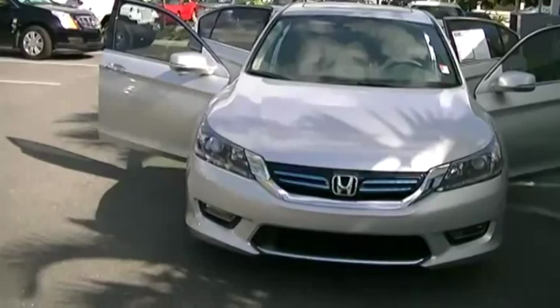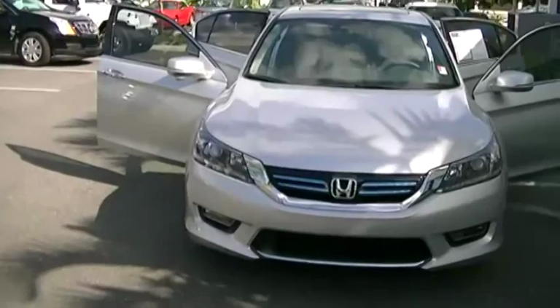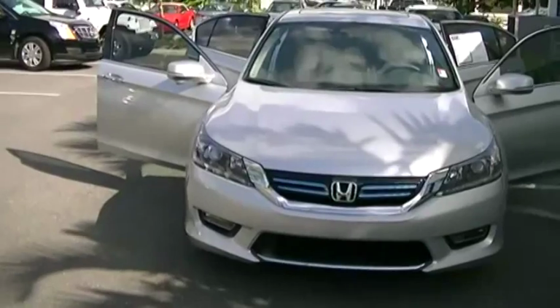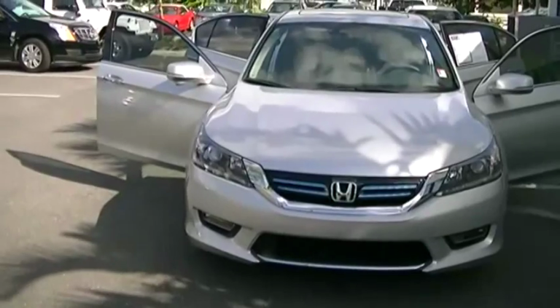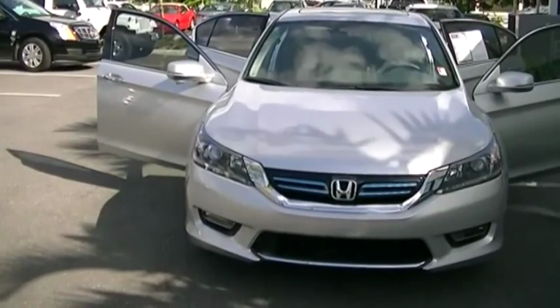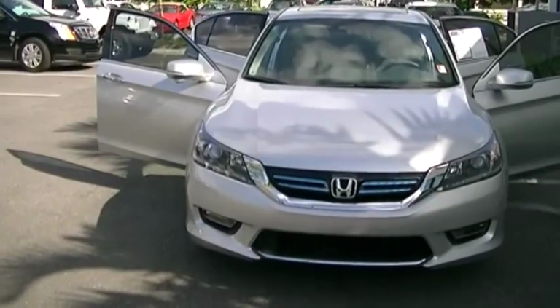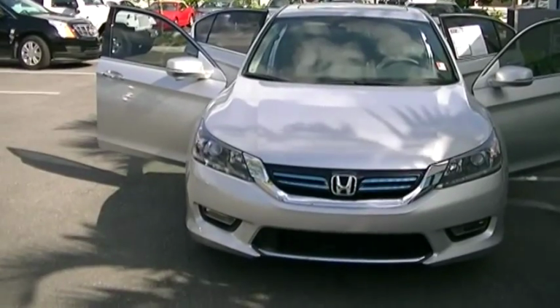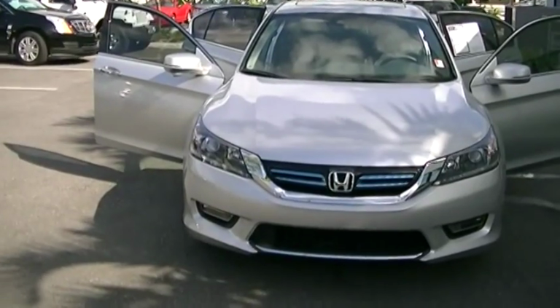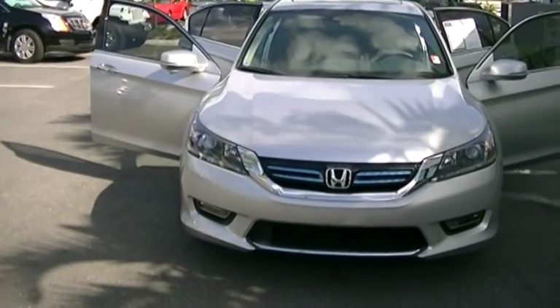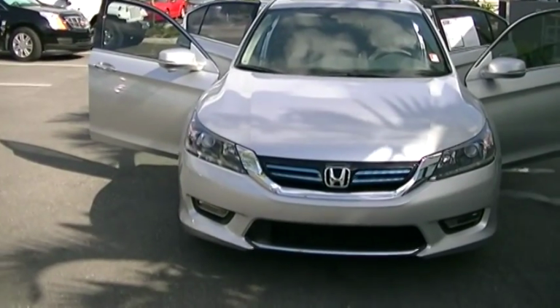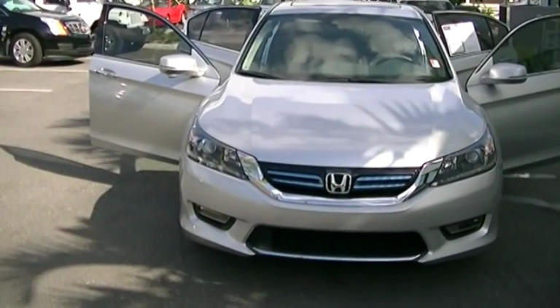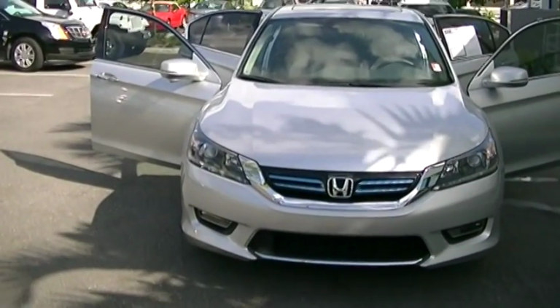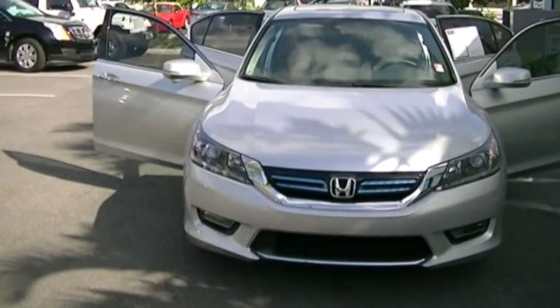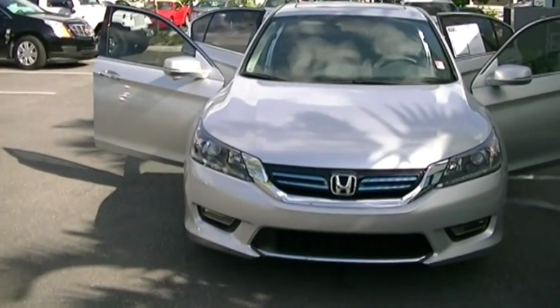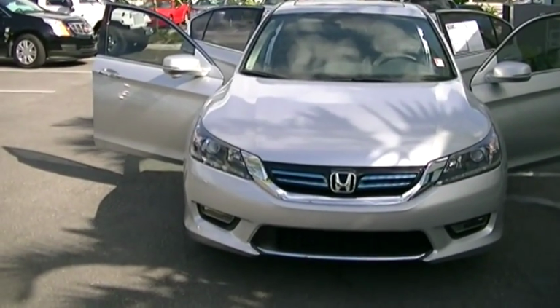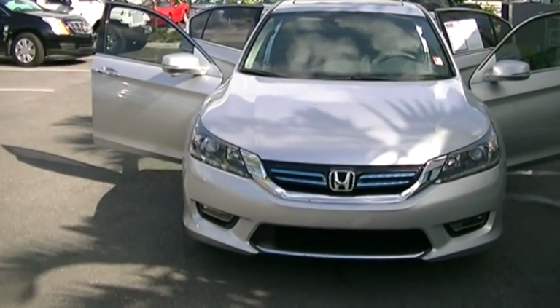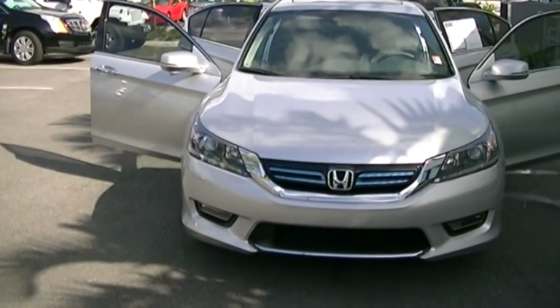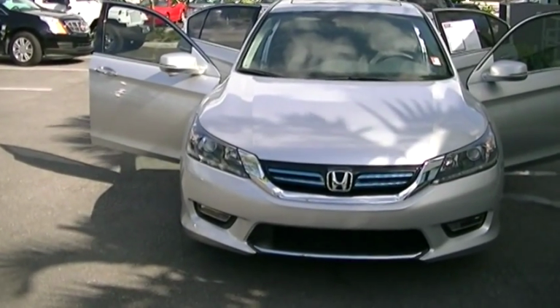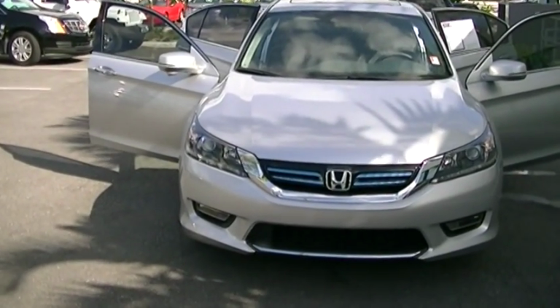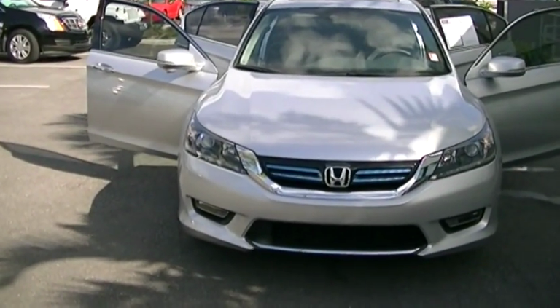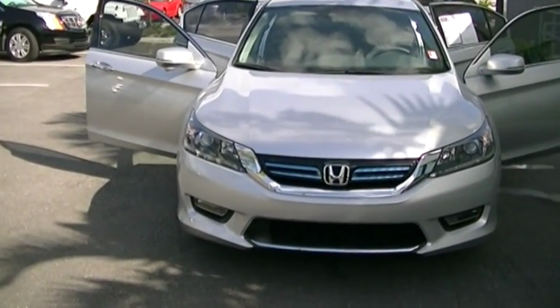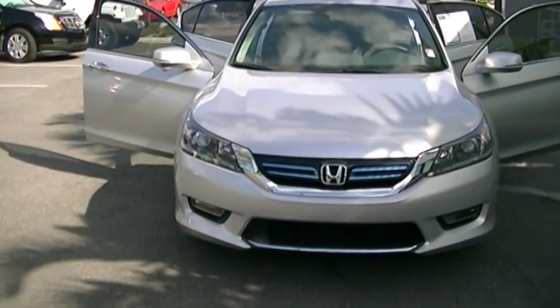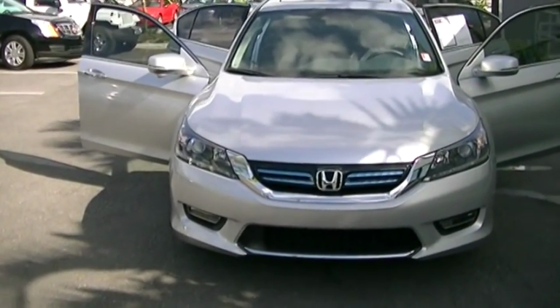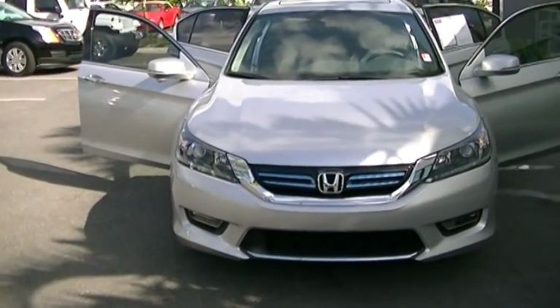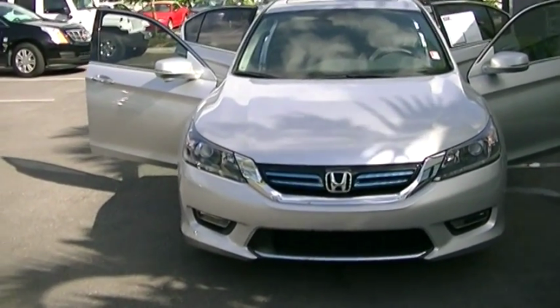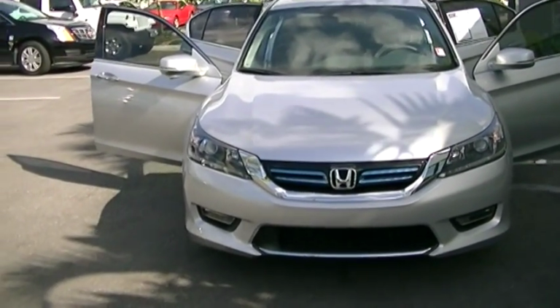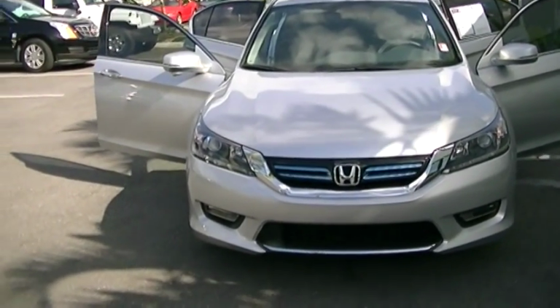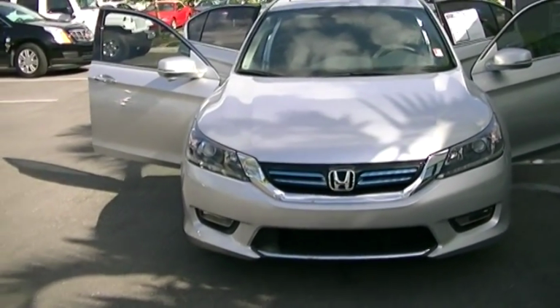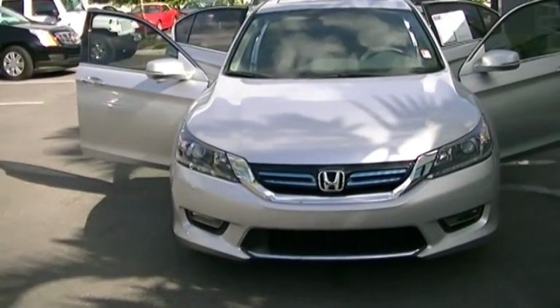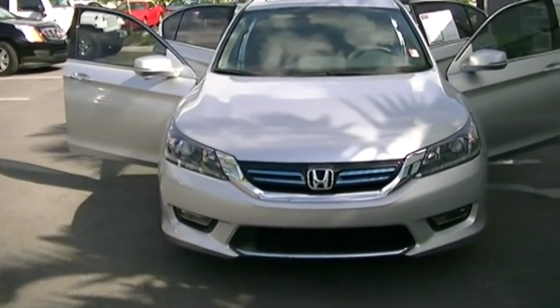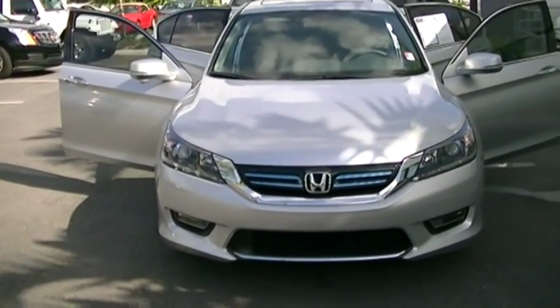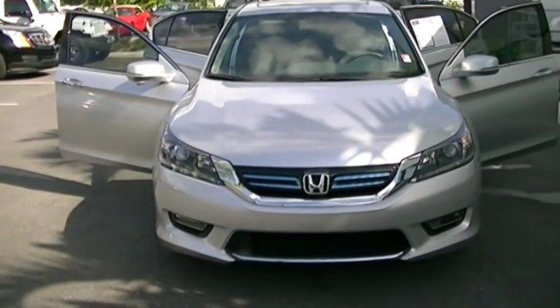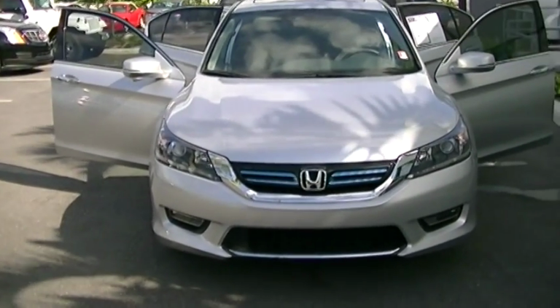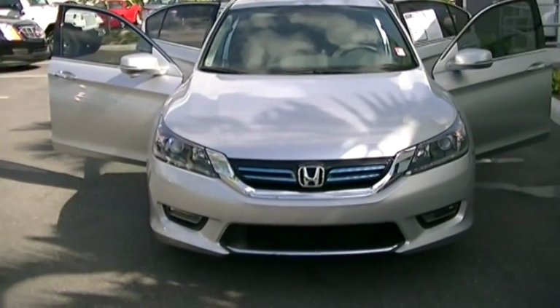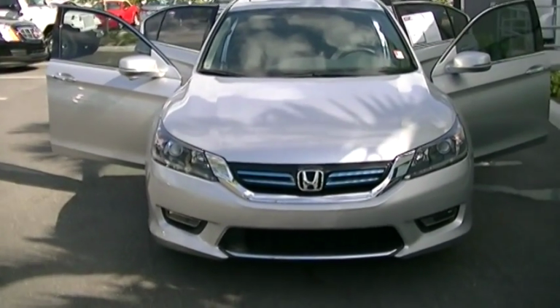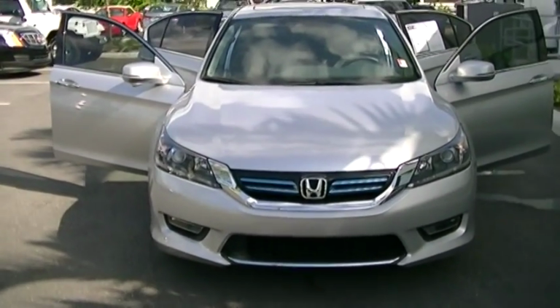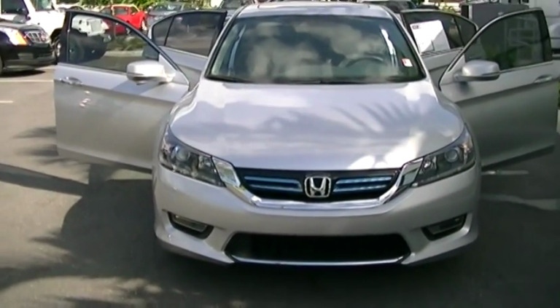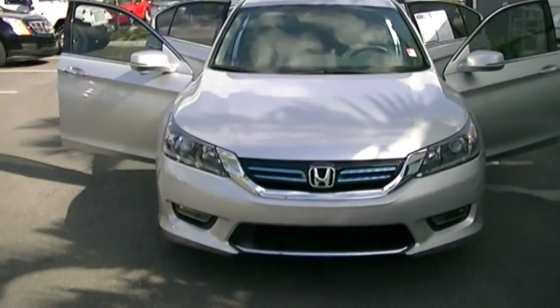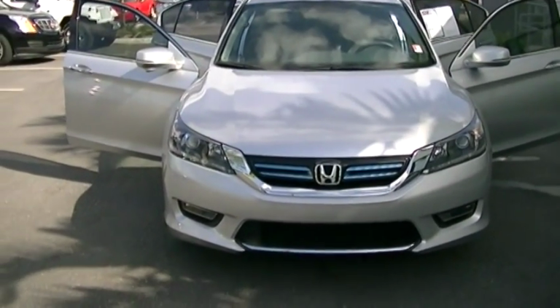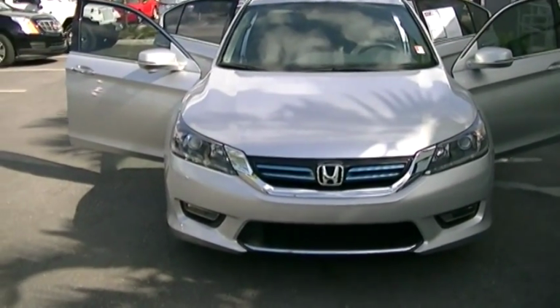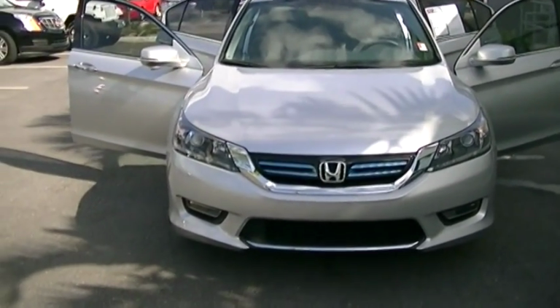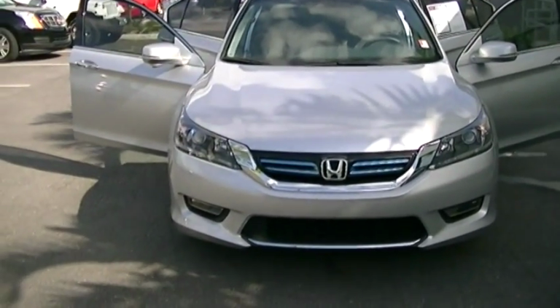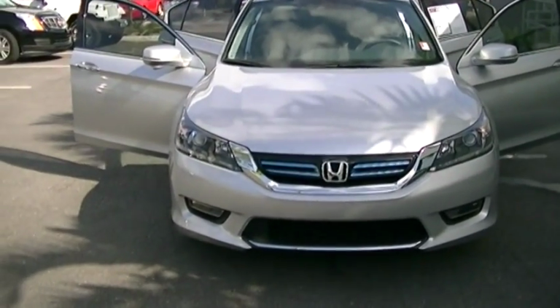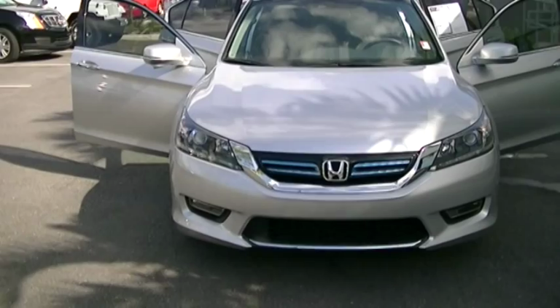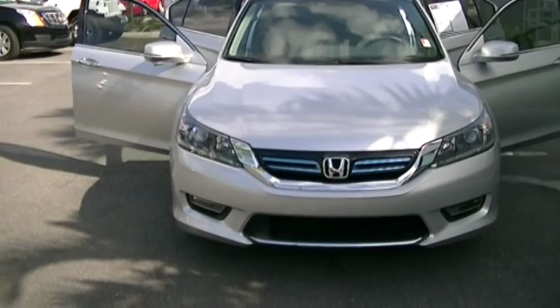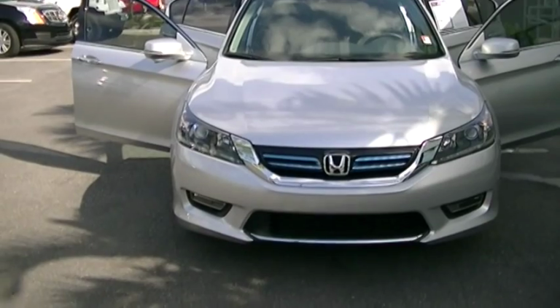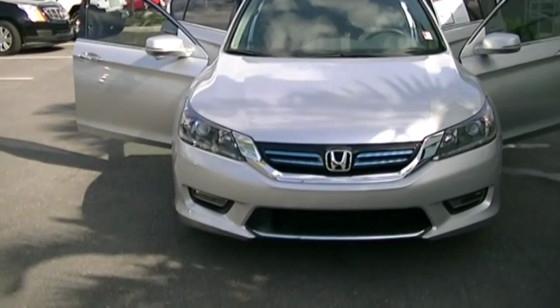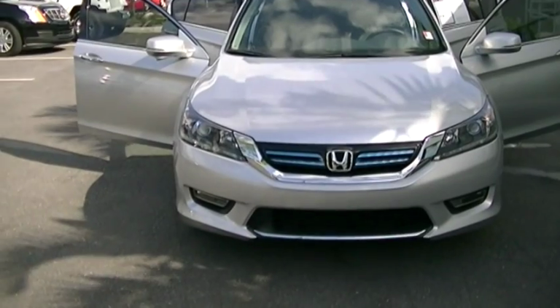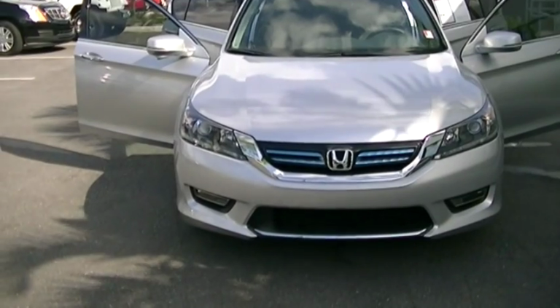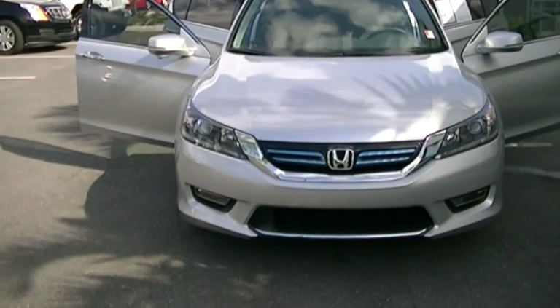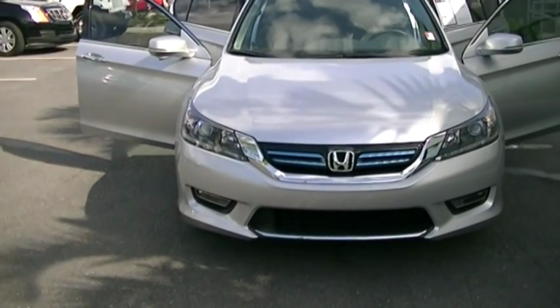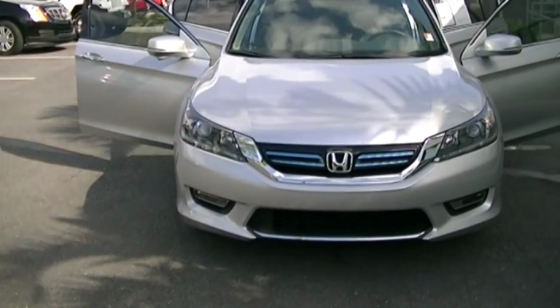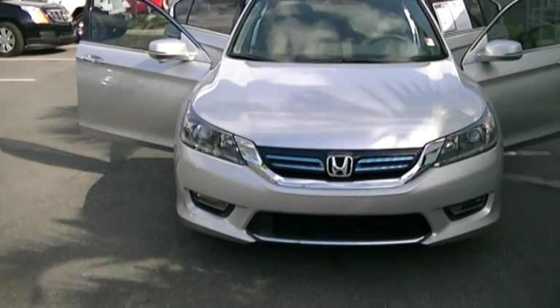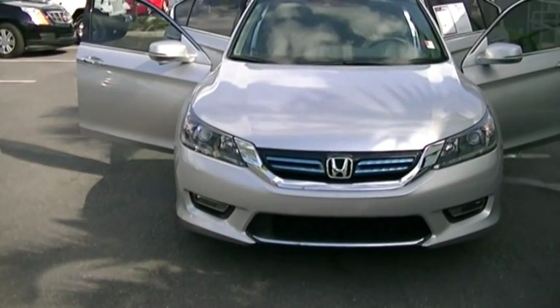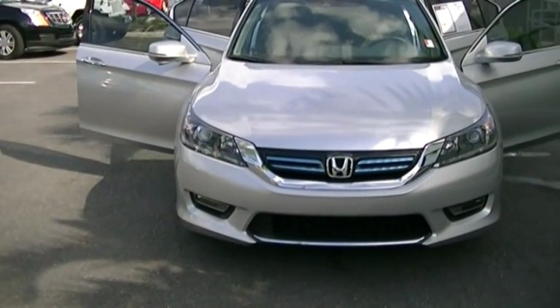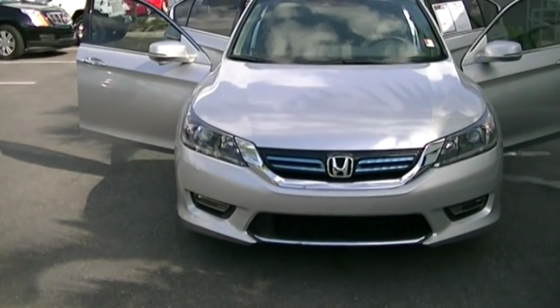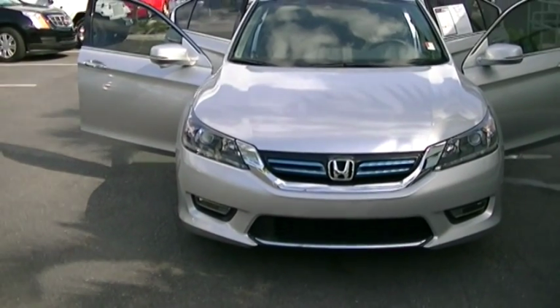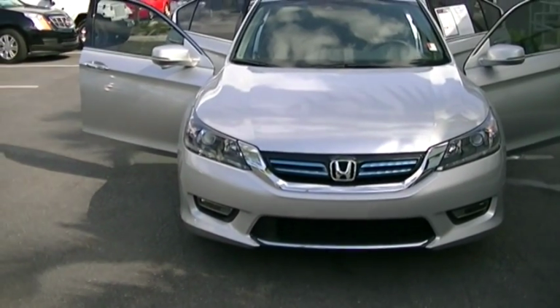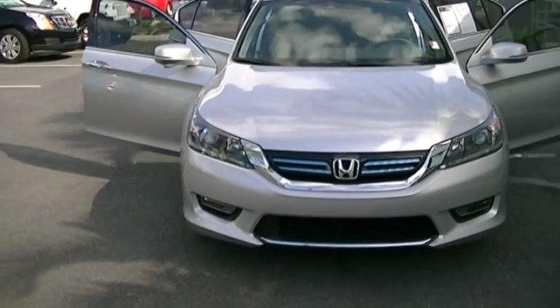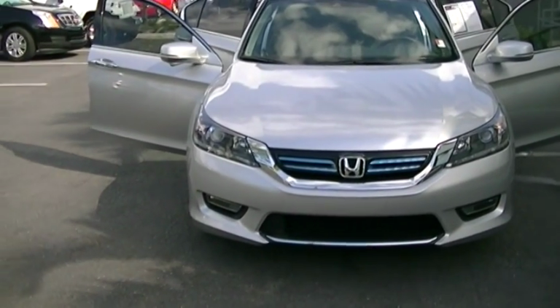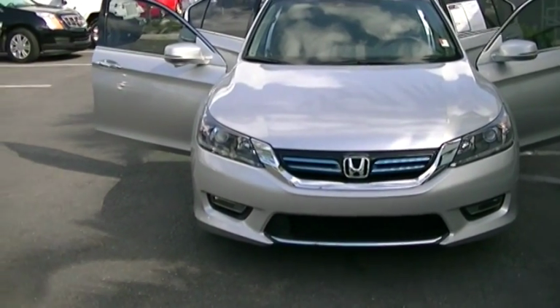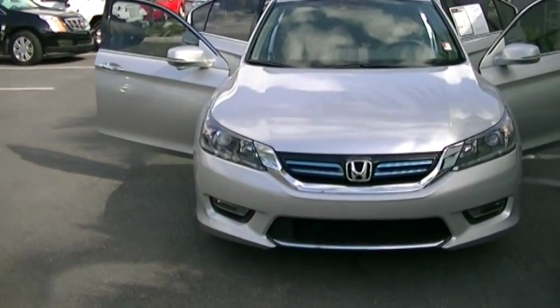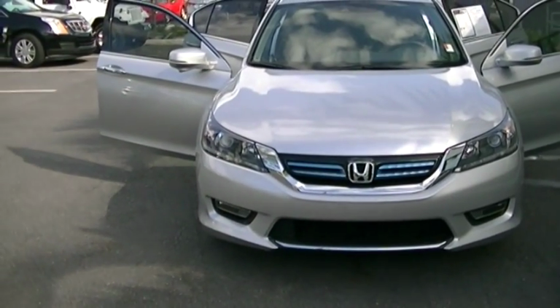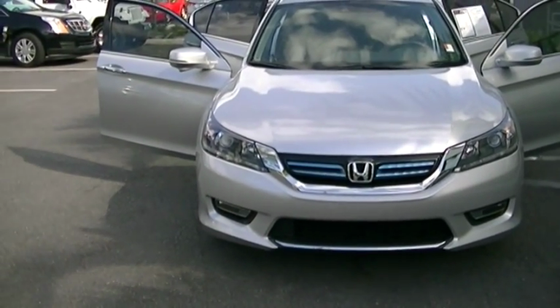Hi, this is George at Derray Buick GMC doing a short walk around video of your 2015 Honda Accord Hybrid.